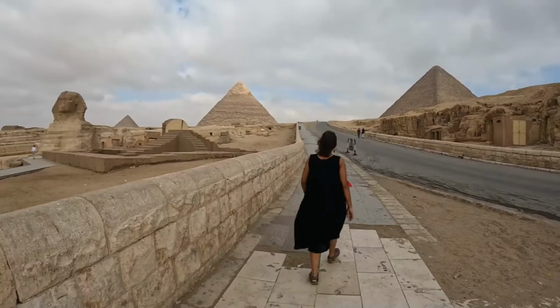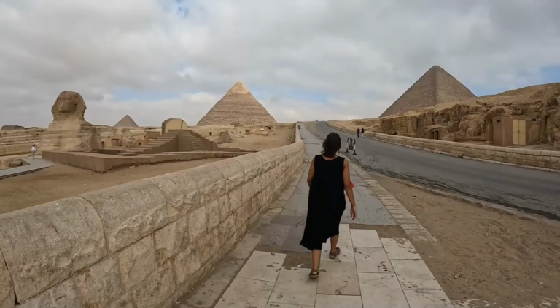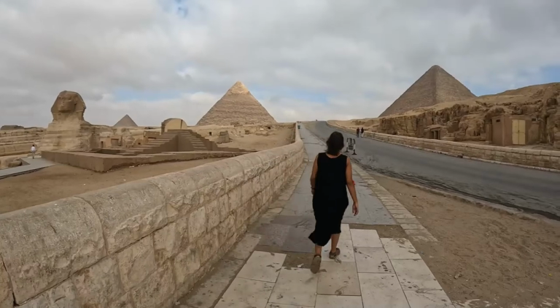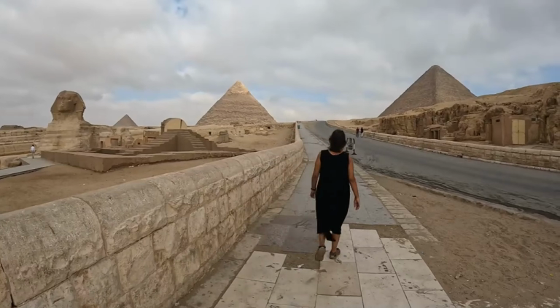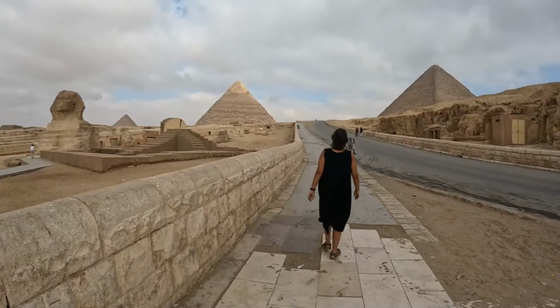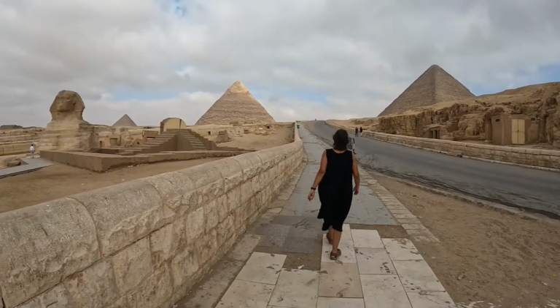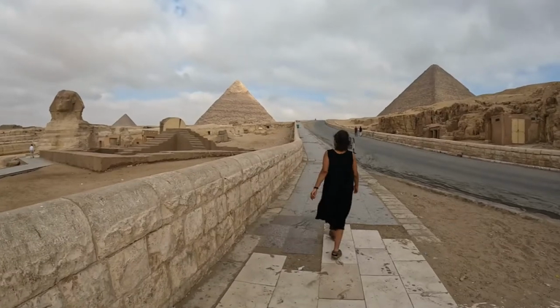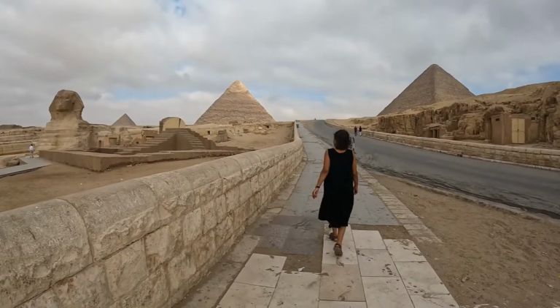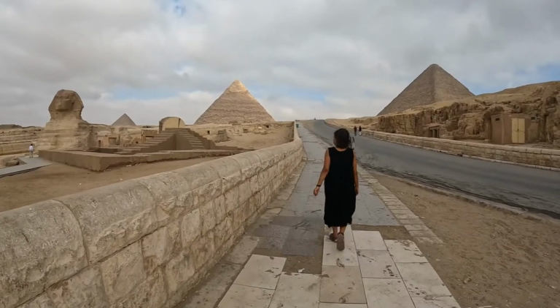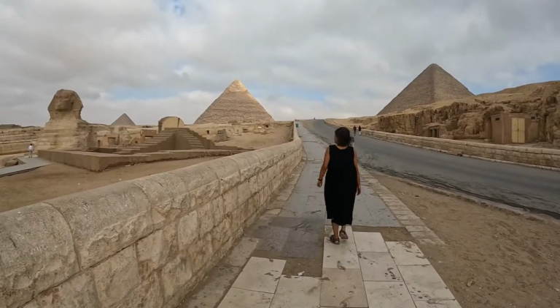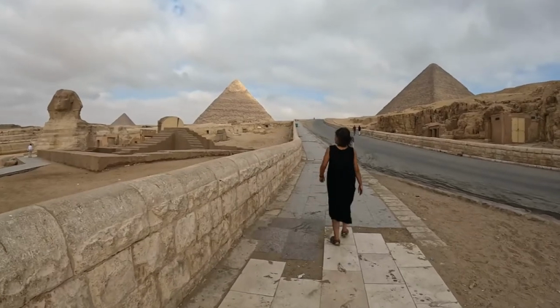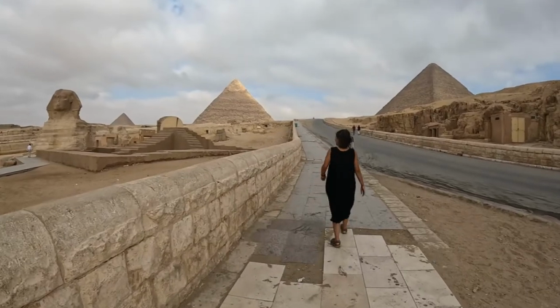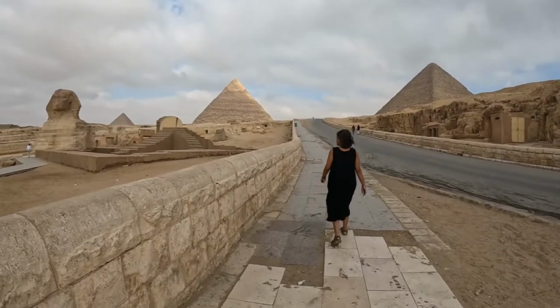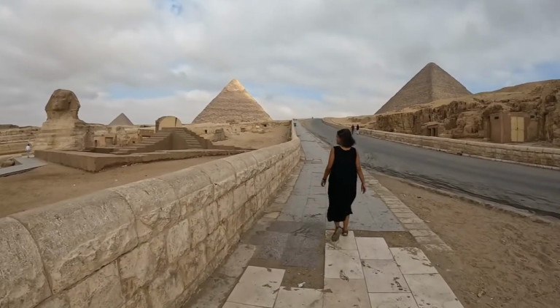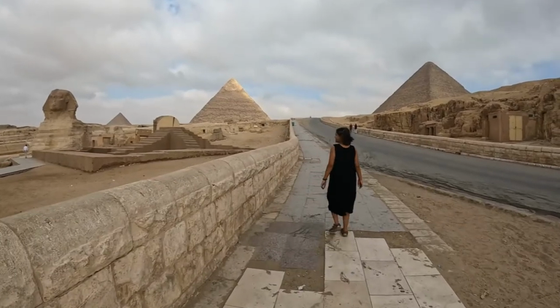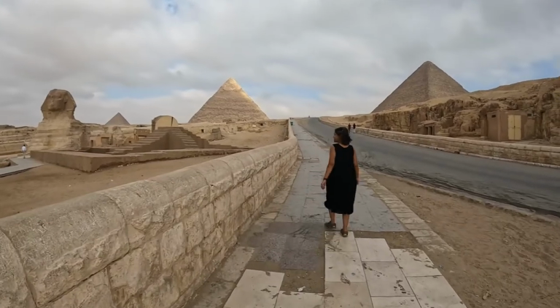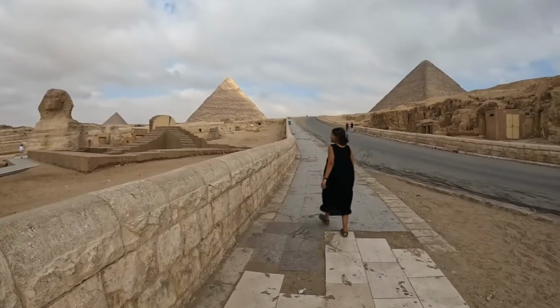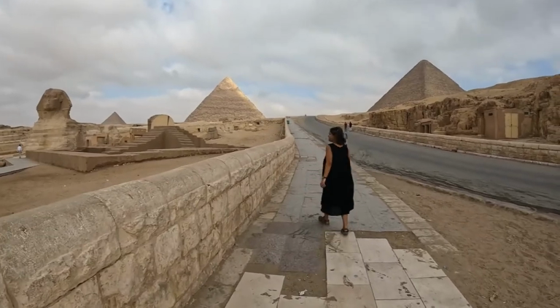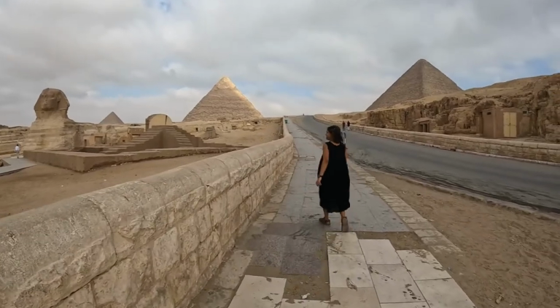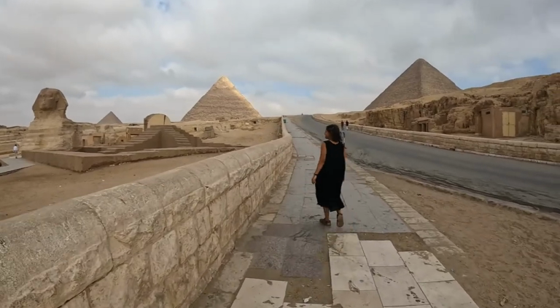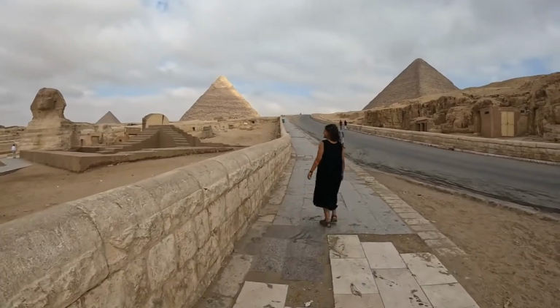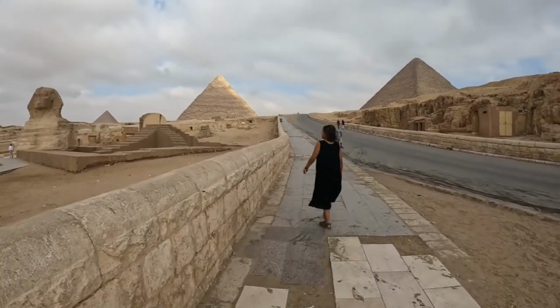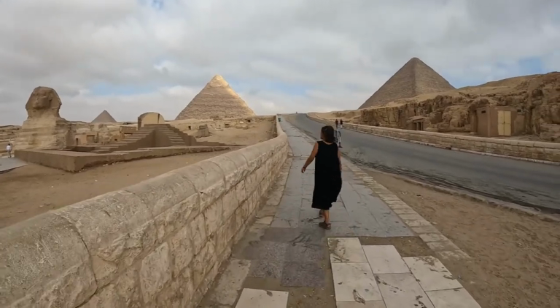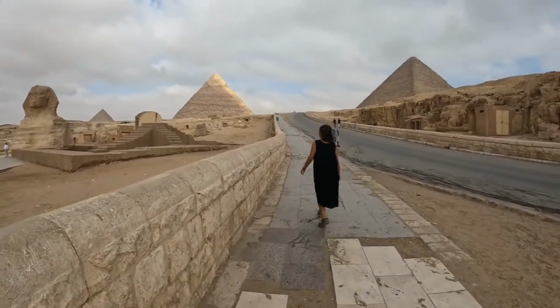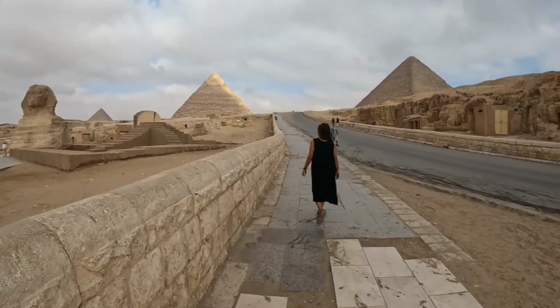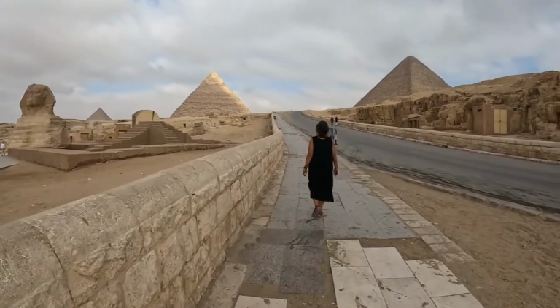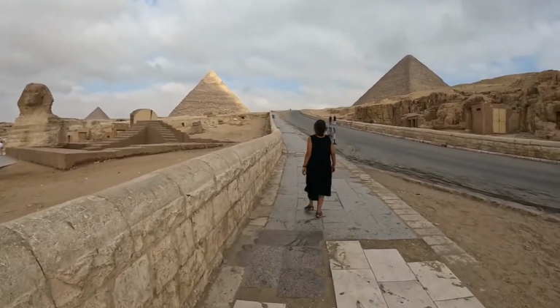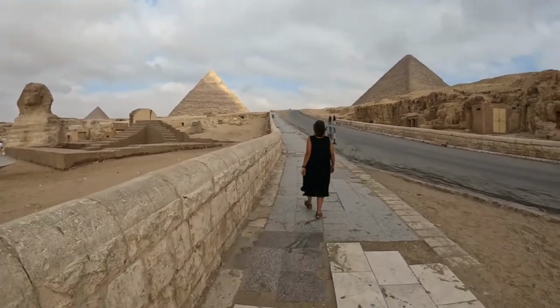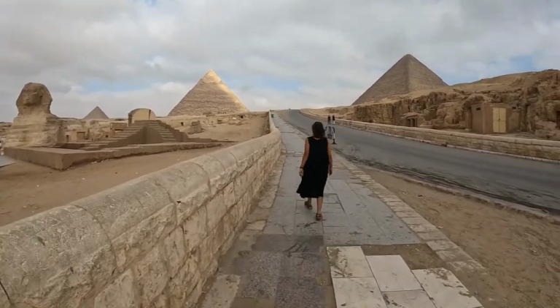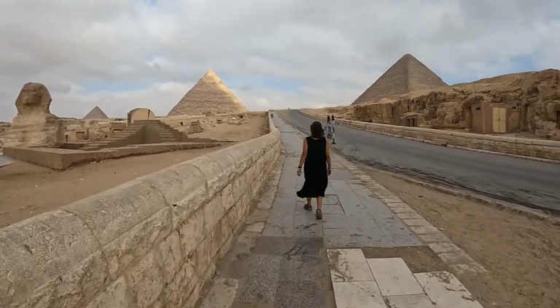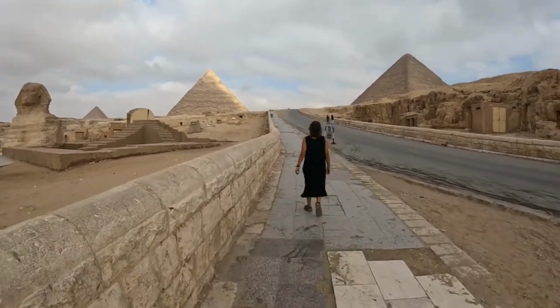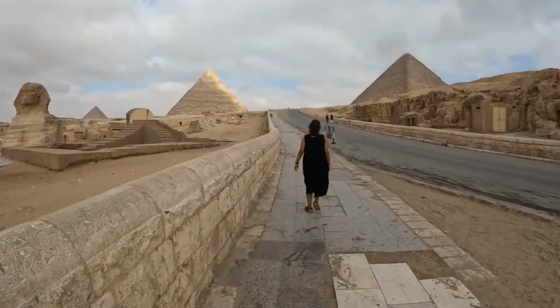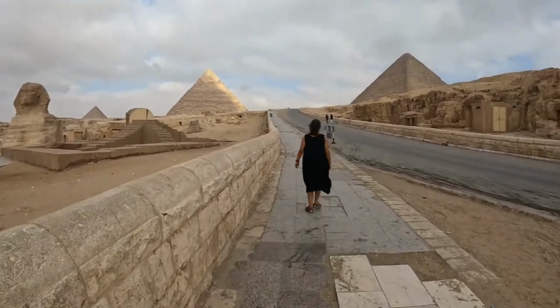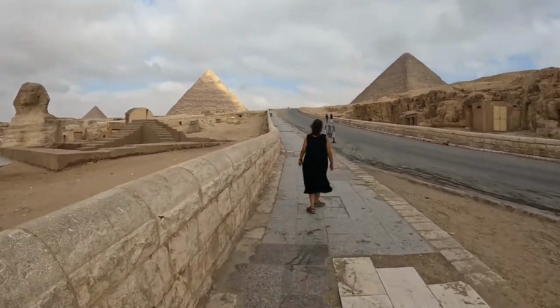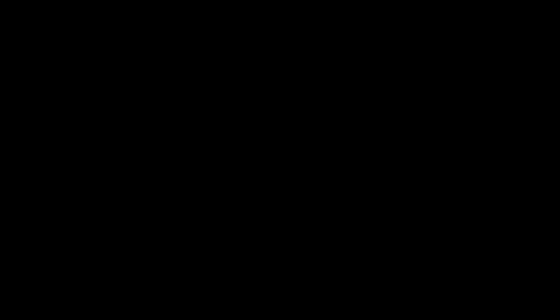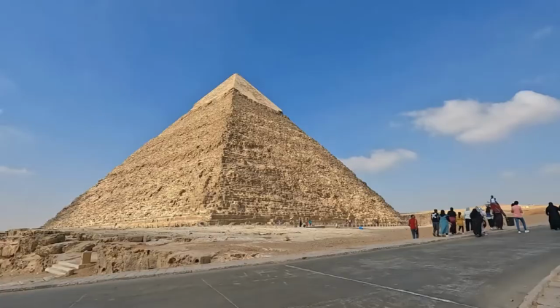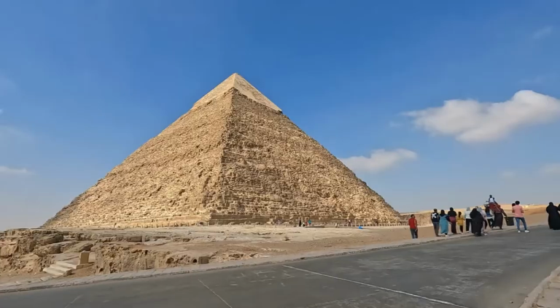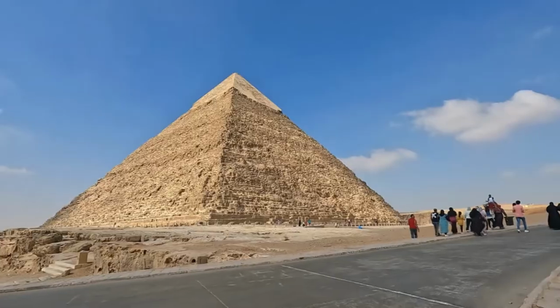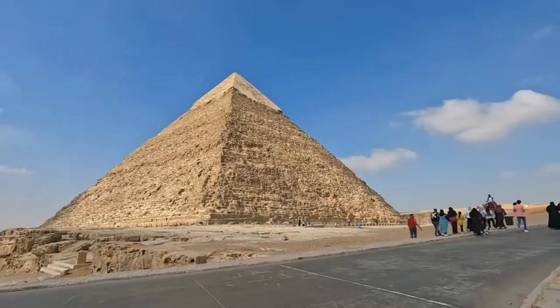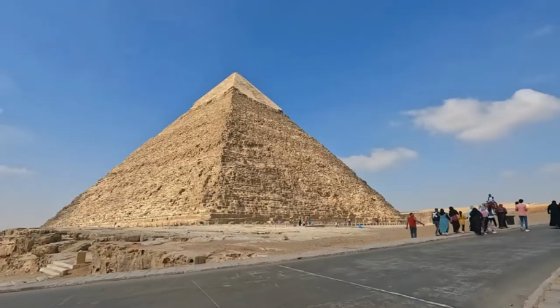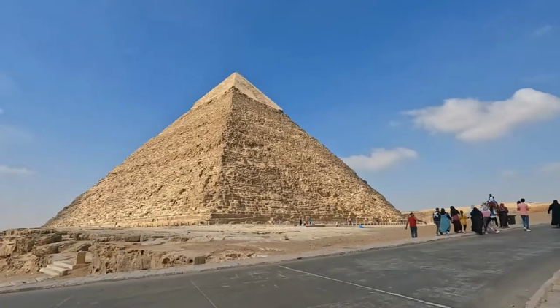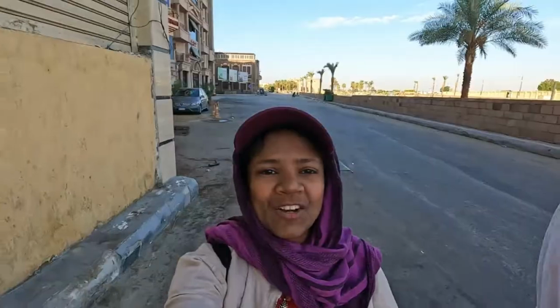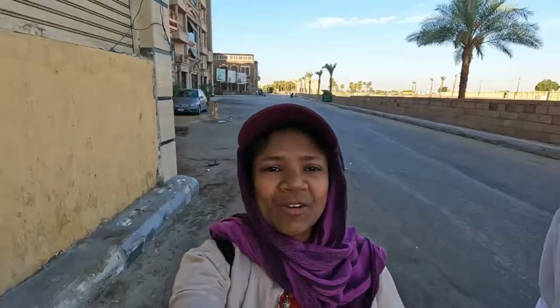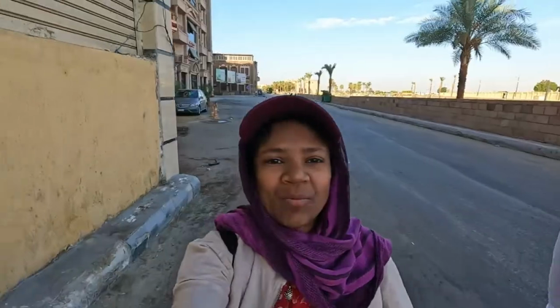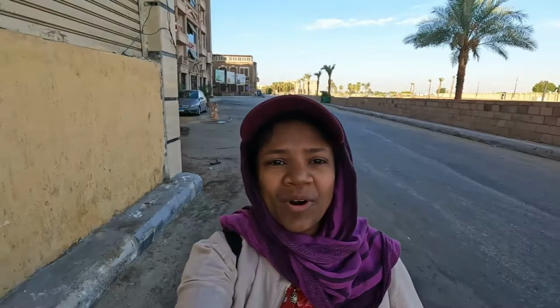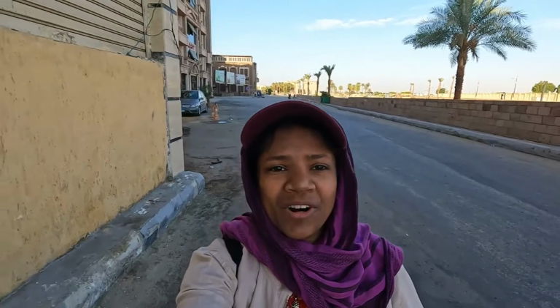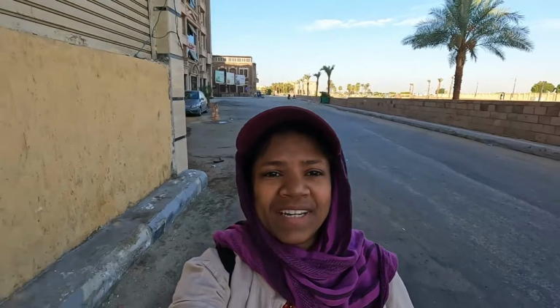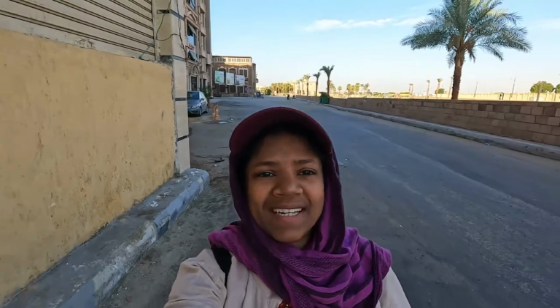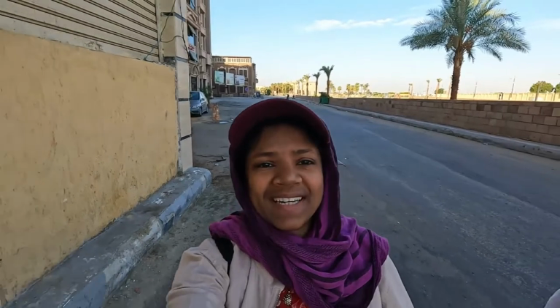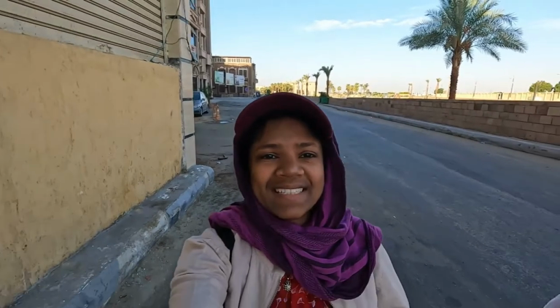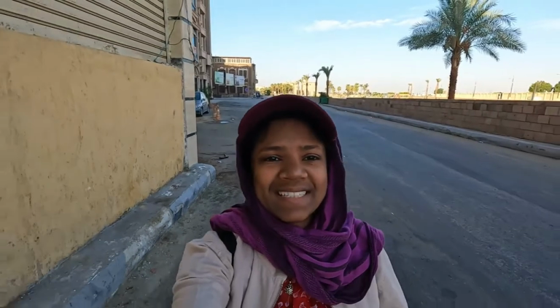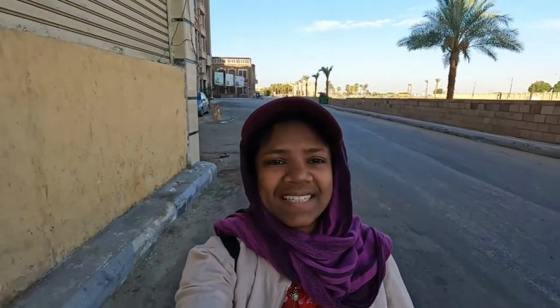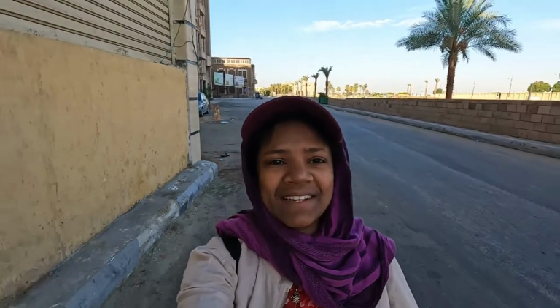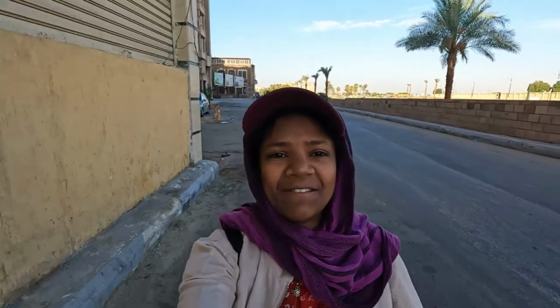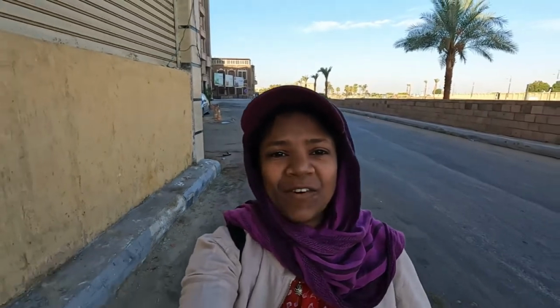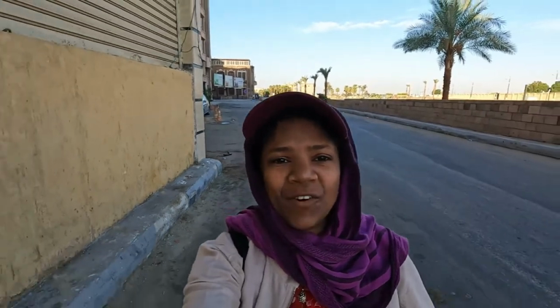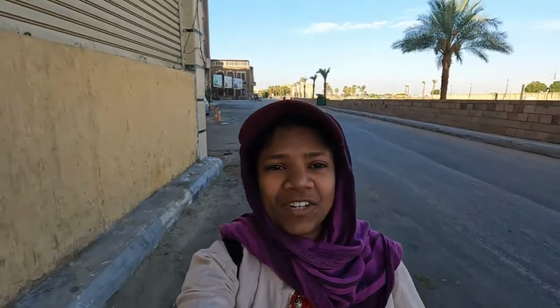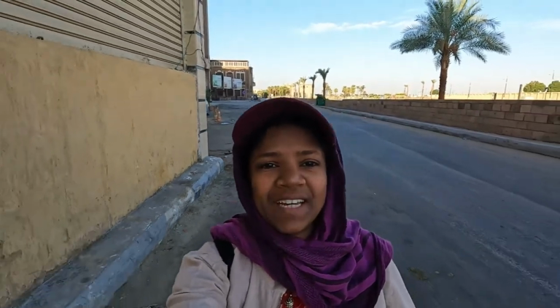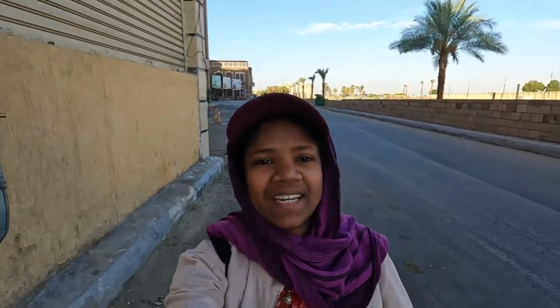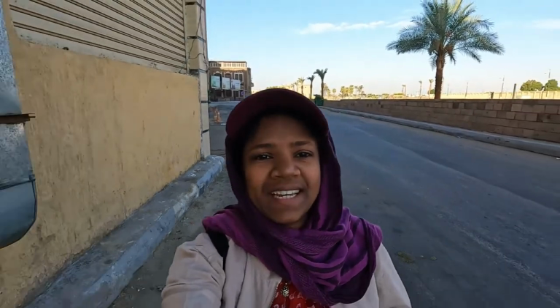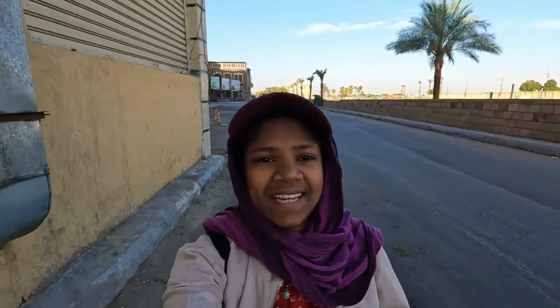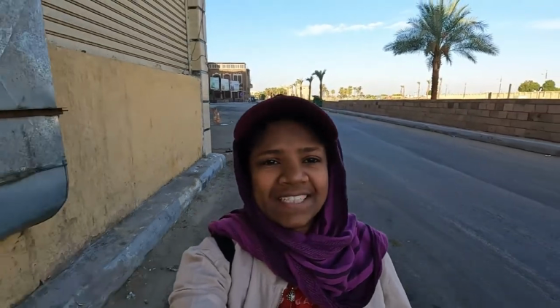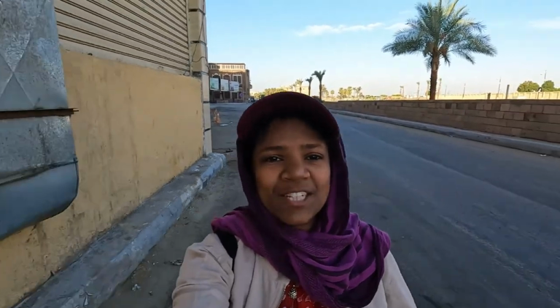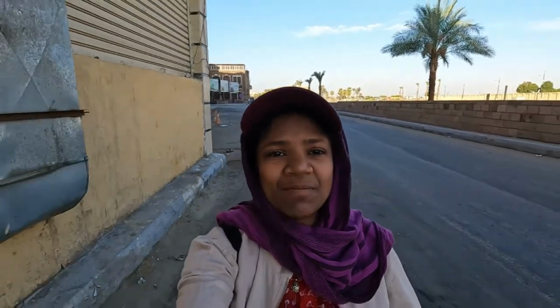Hey guys, this is Sudha. Welcome to my Egypt travel series. Good morning, it's day 4 in Egypt.